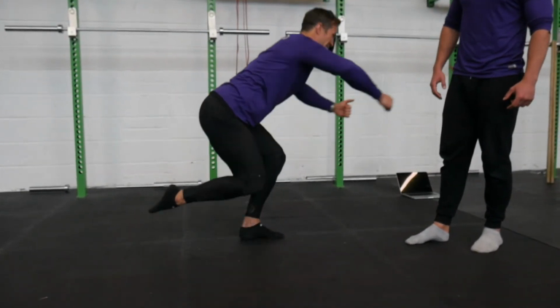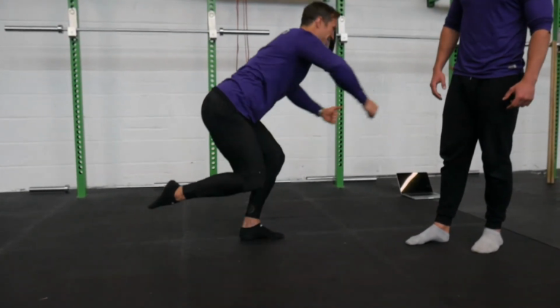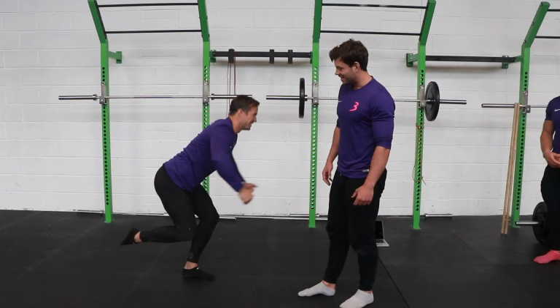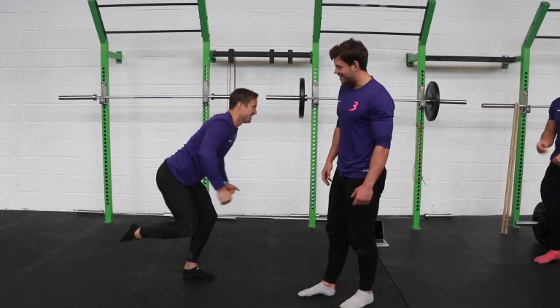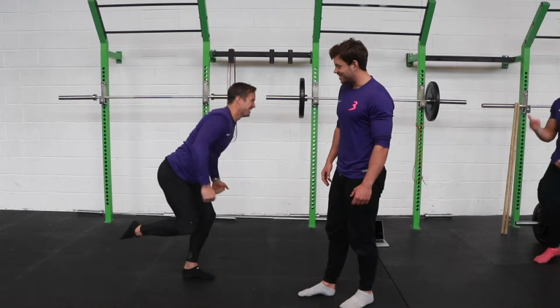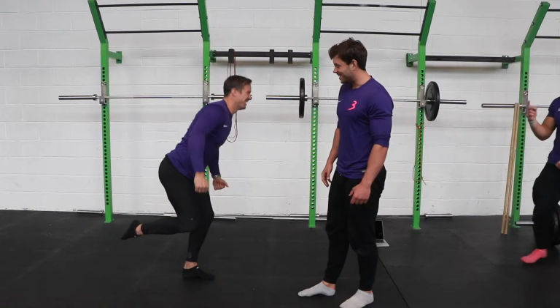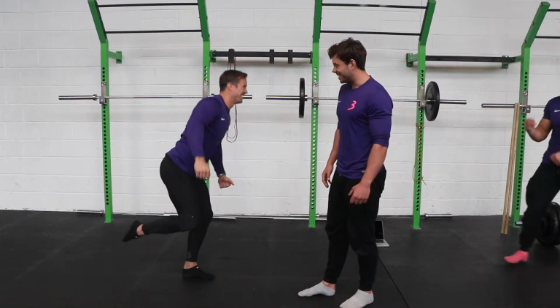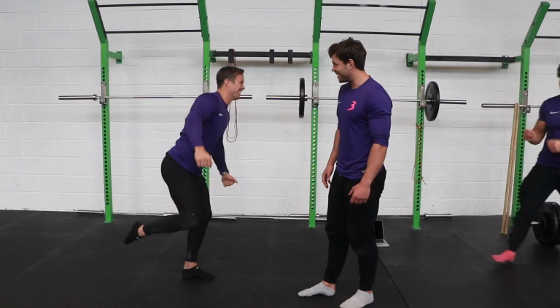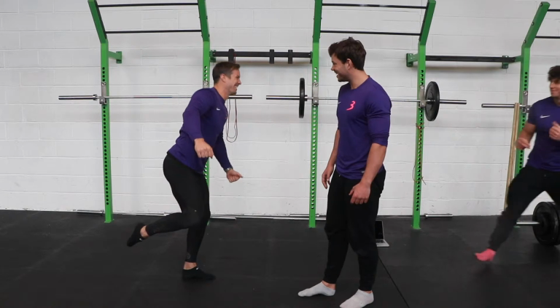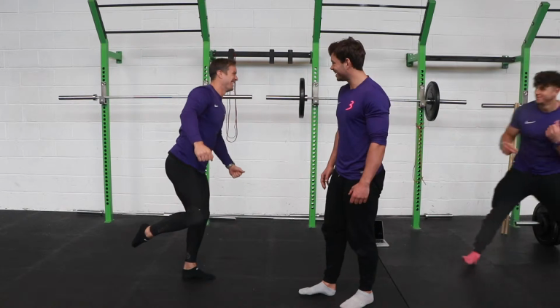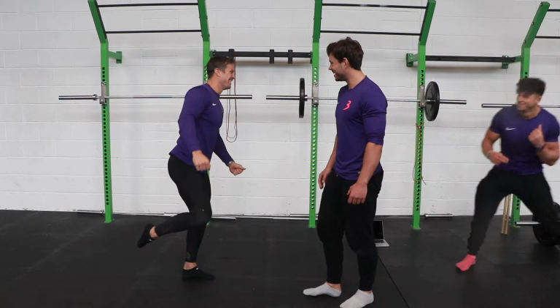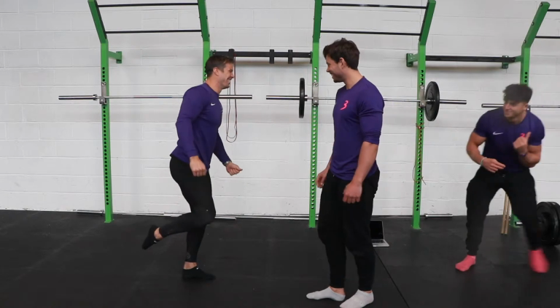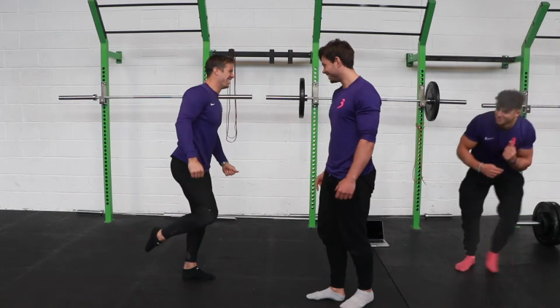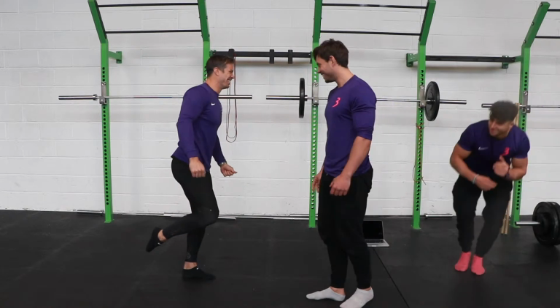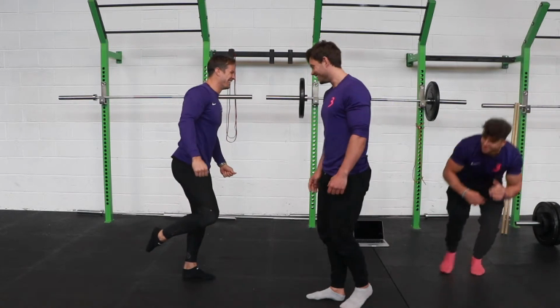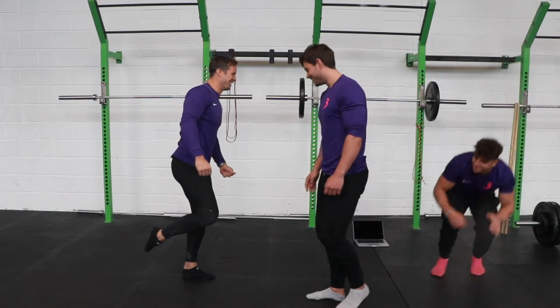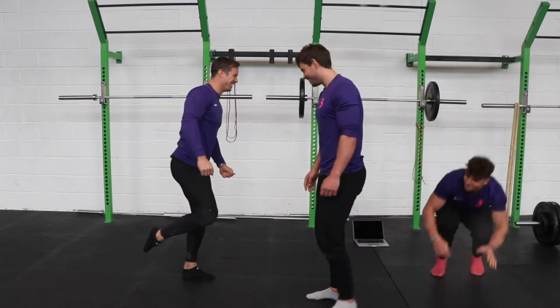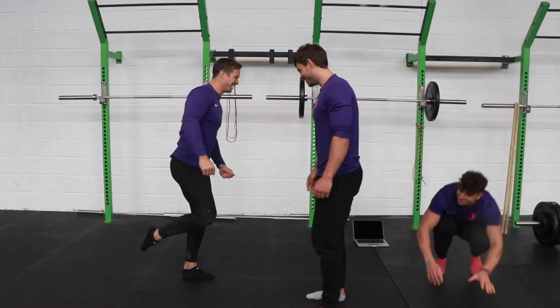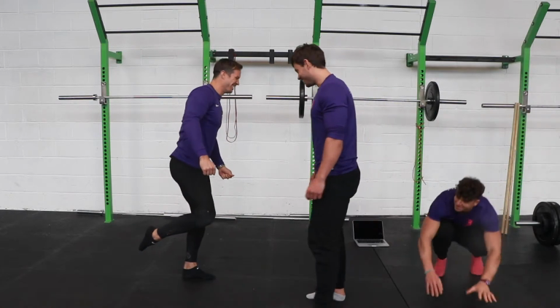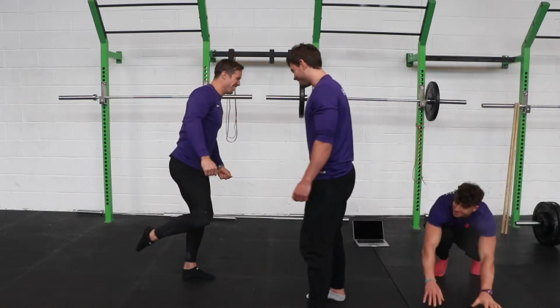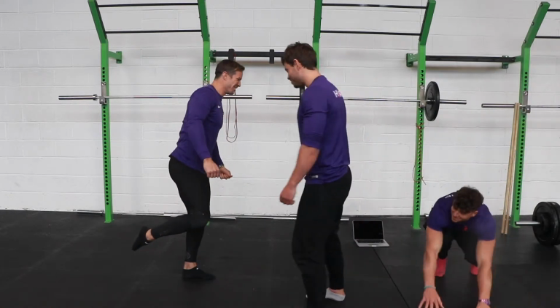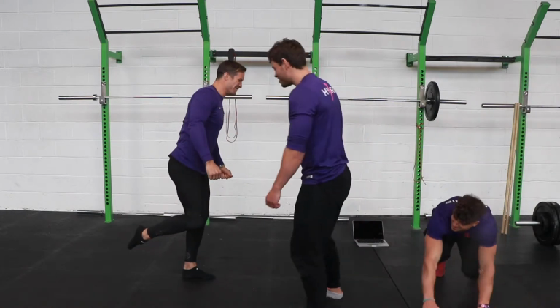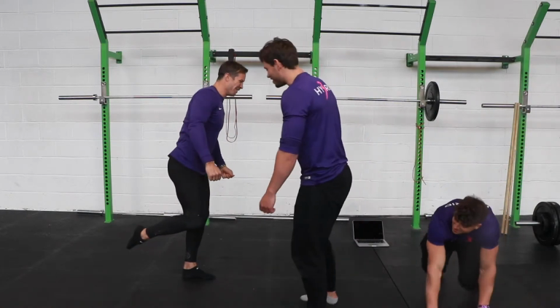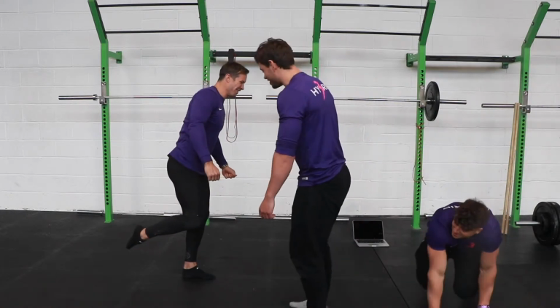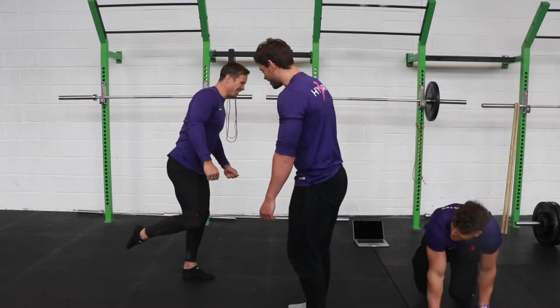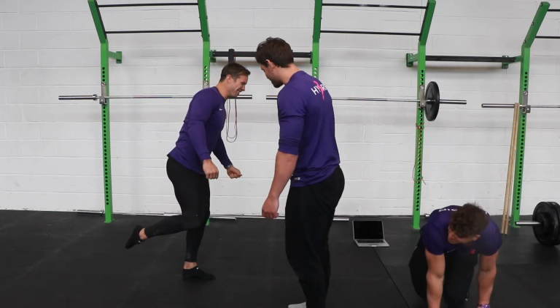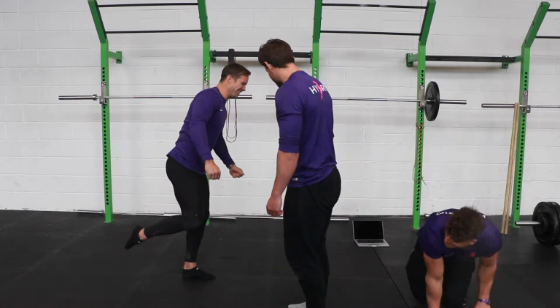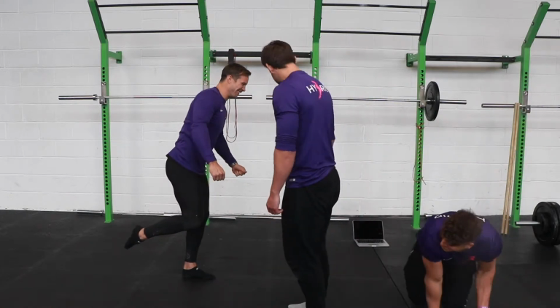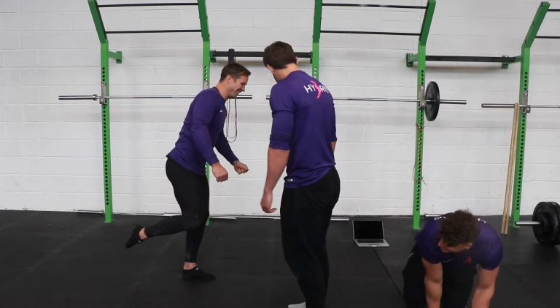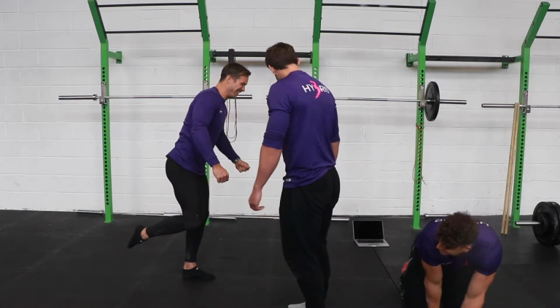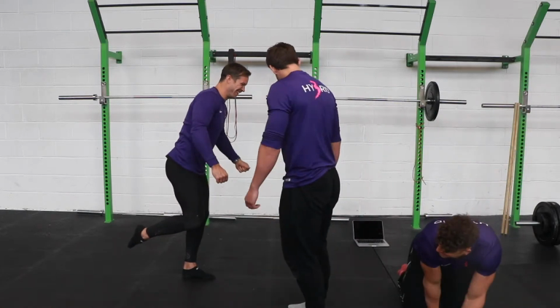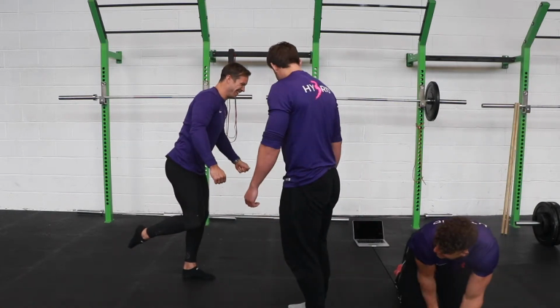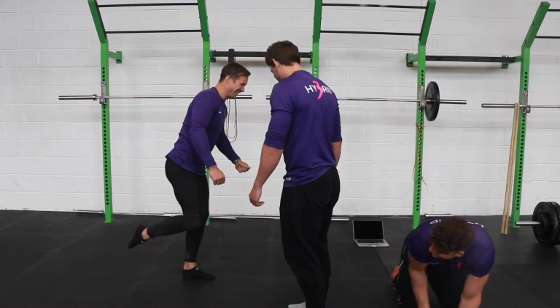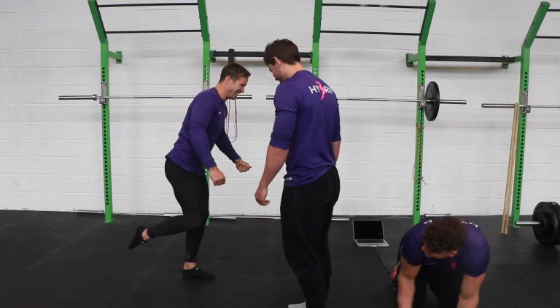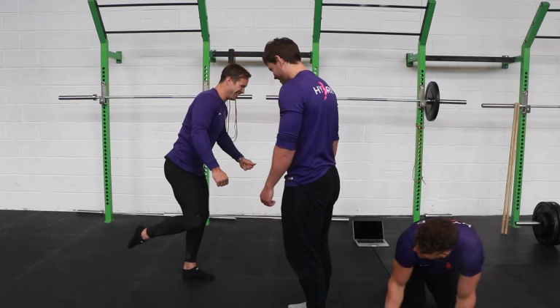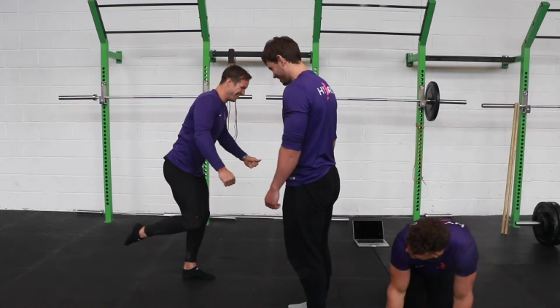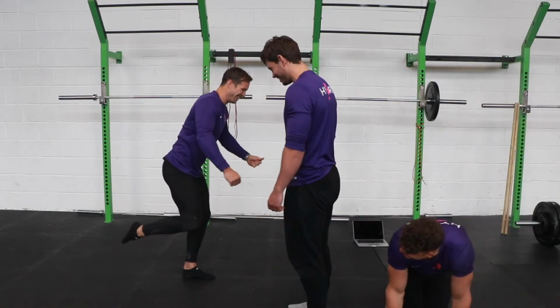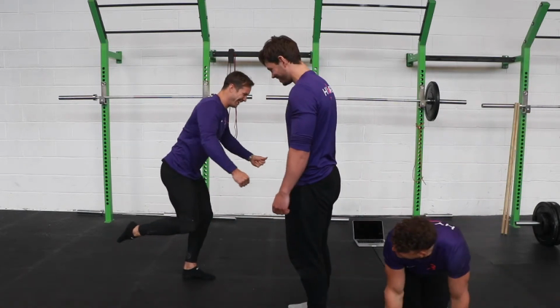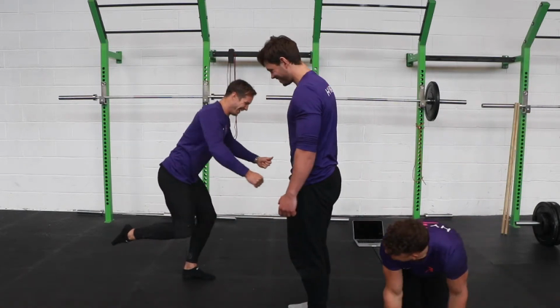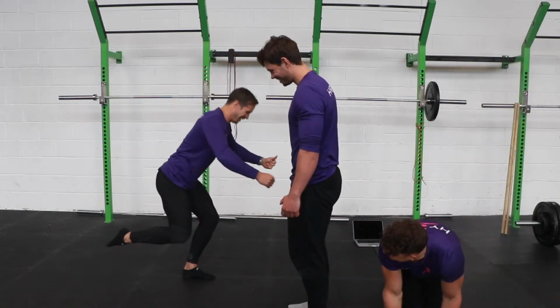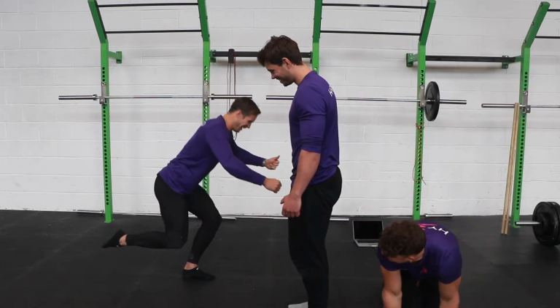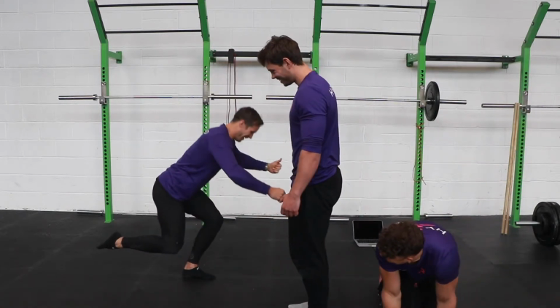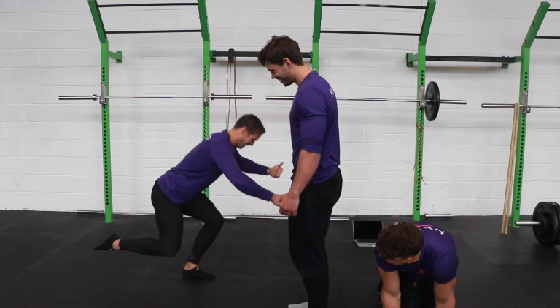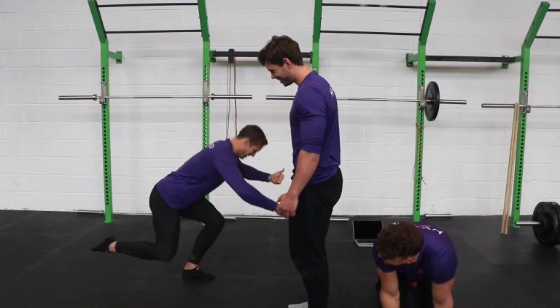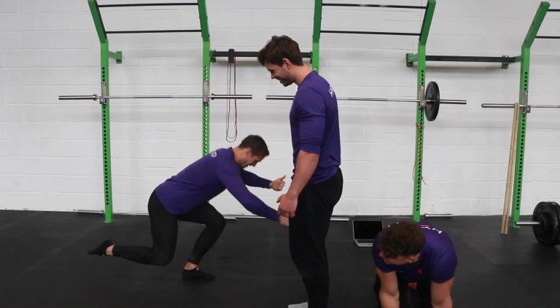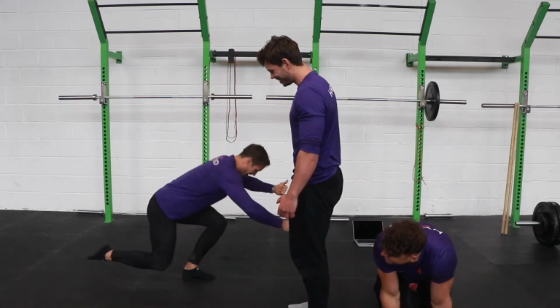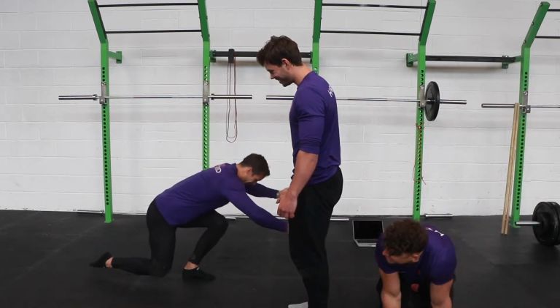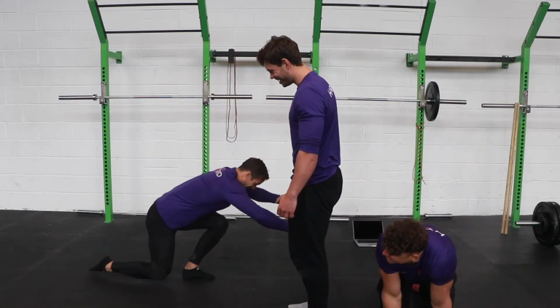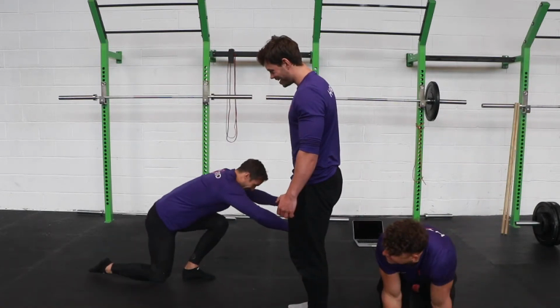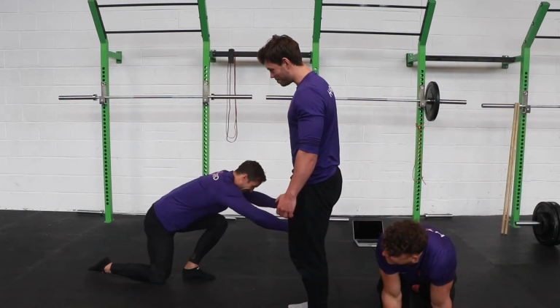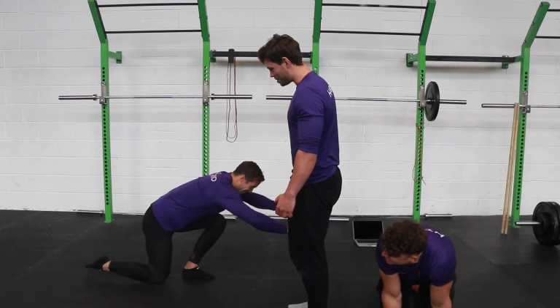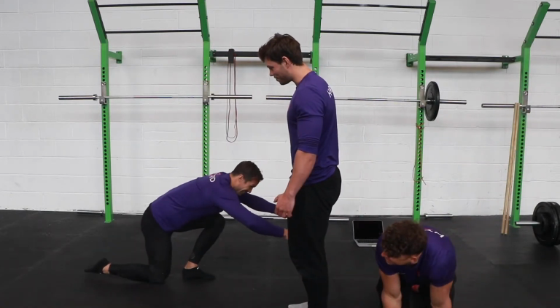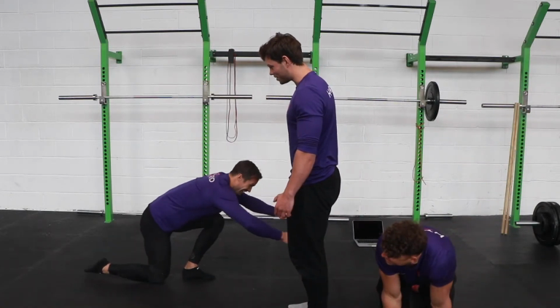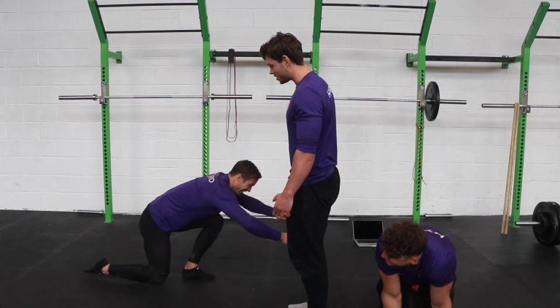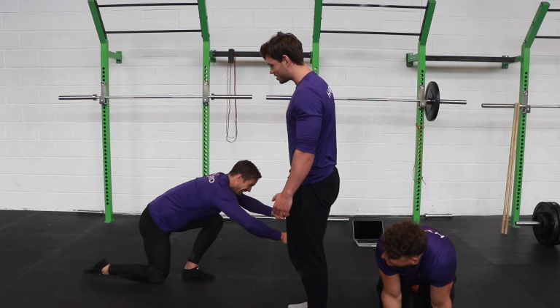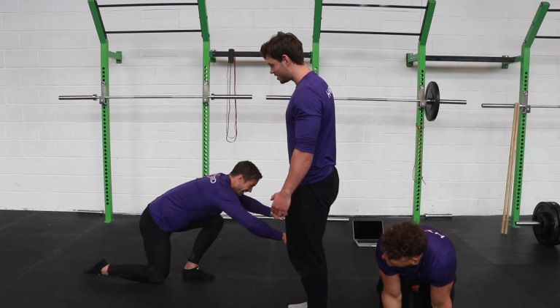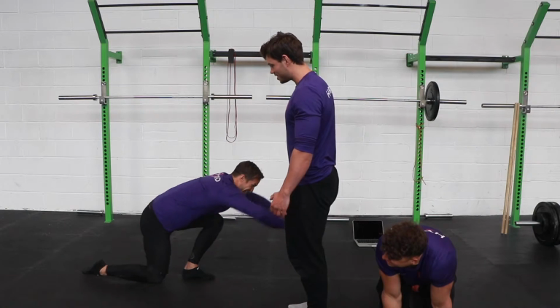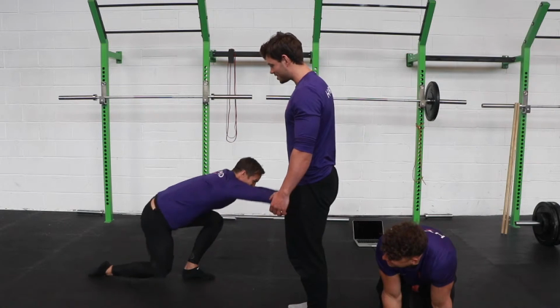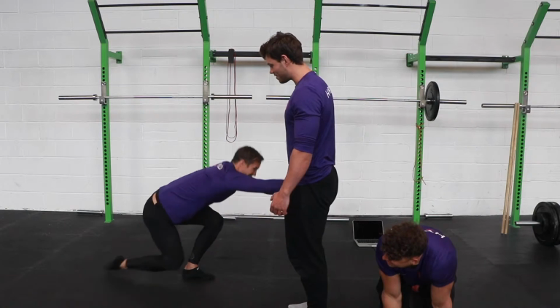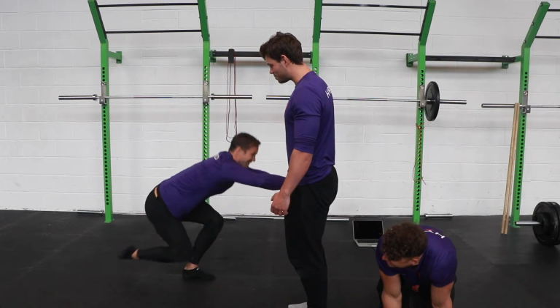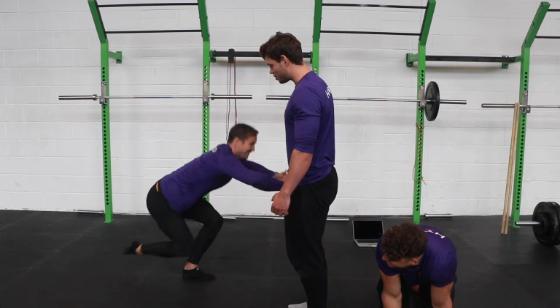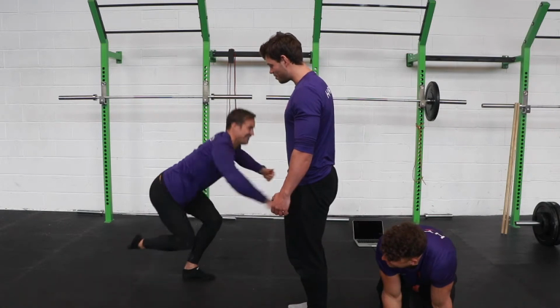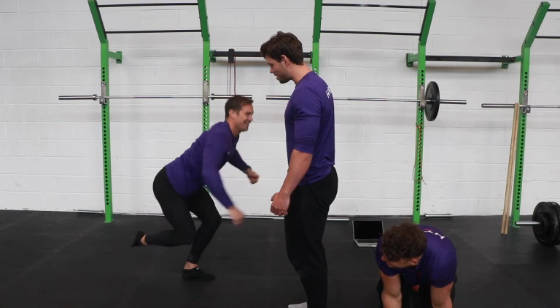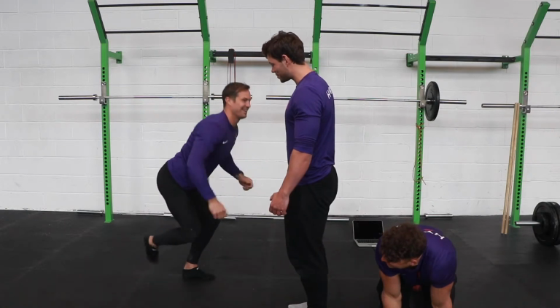Easy. Really nice and easy. Beautiful. Just seven more reps.